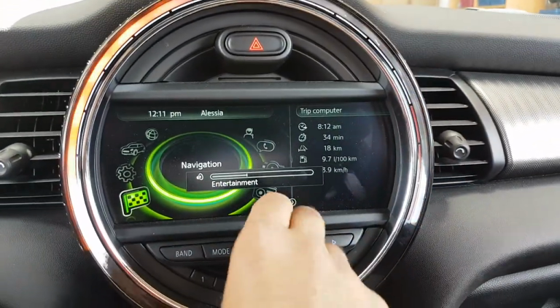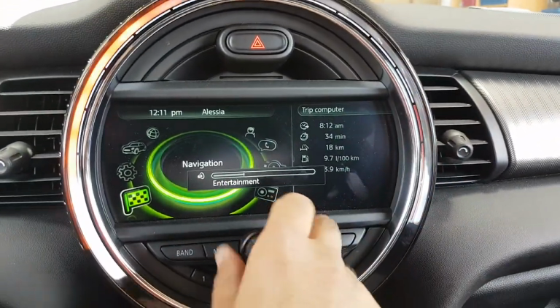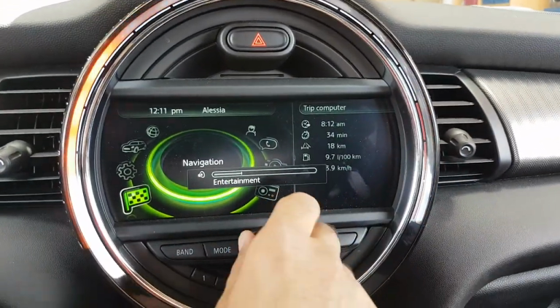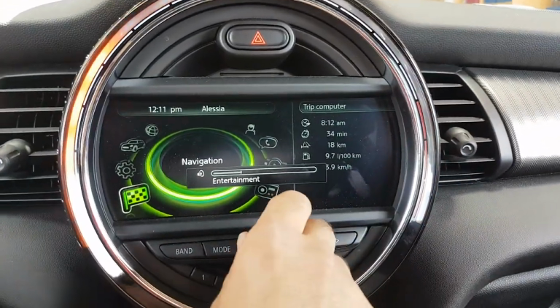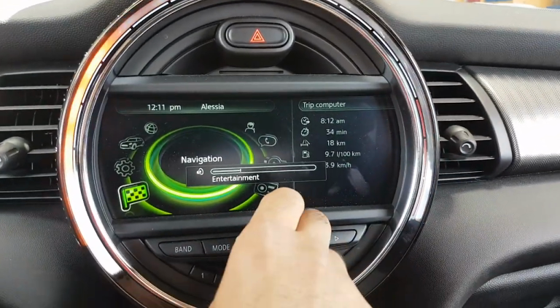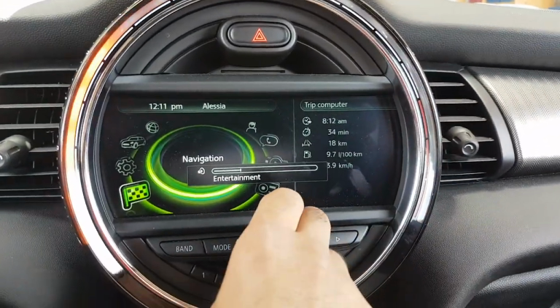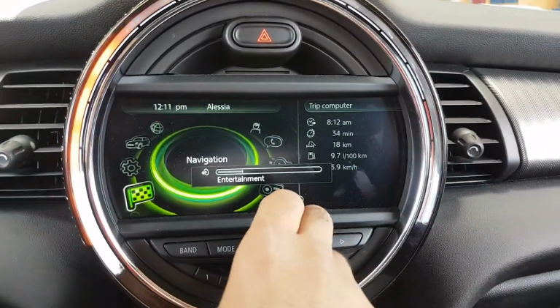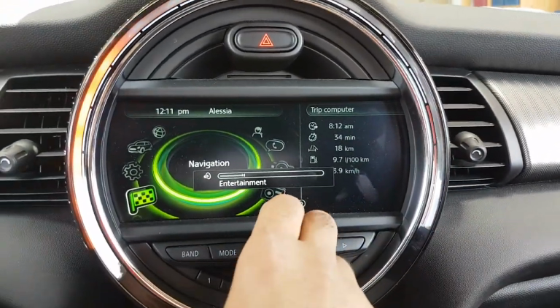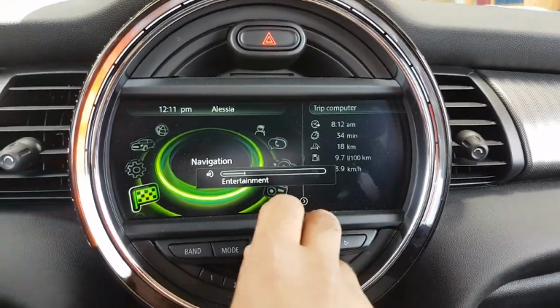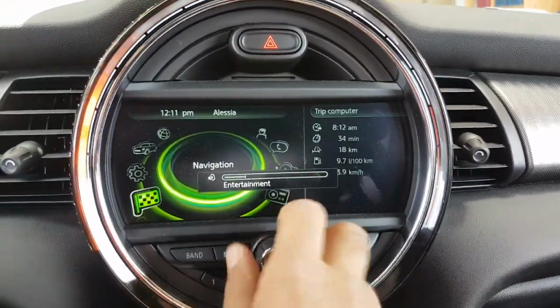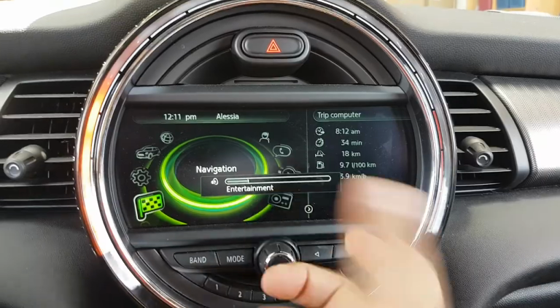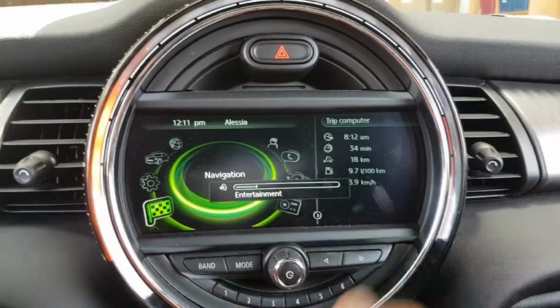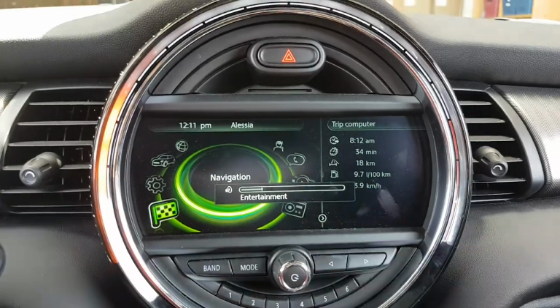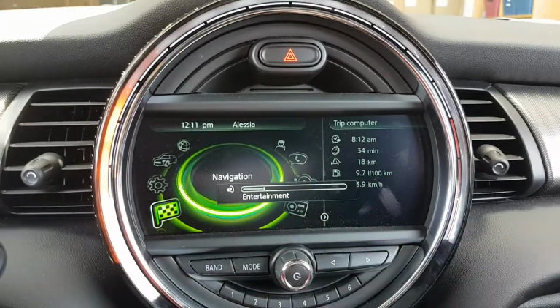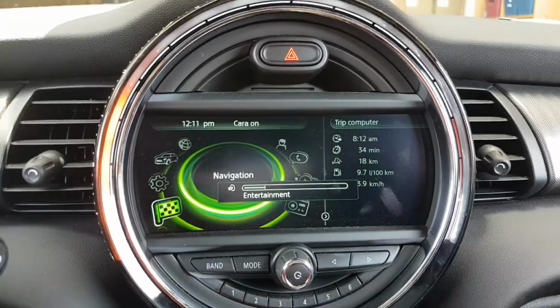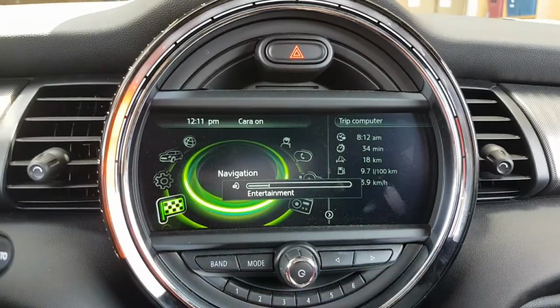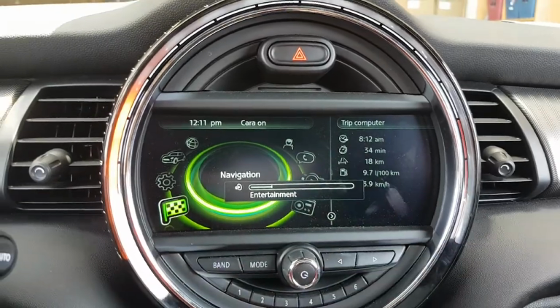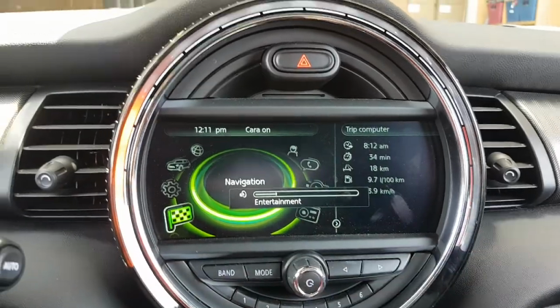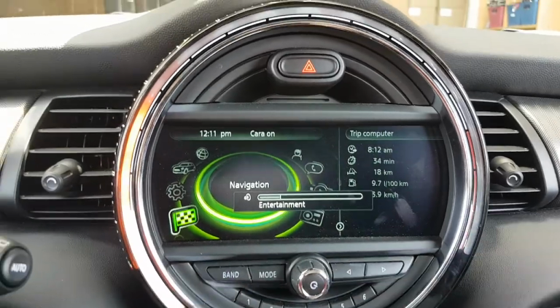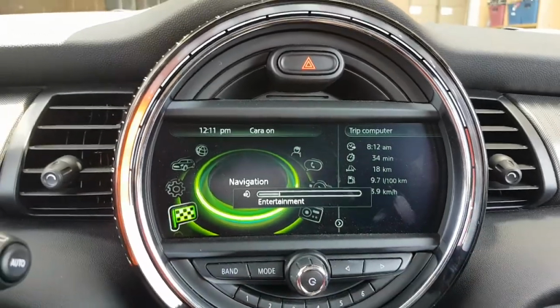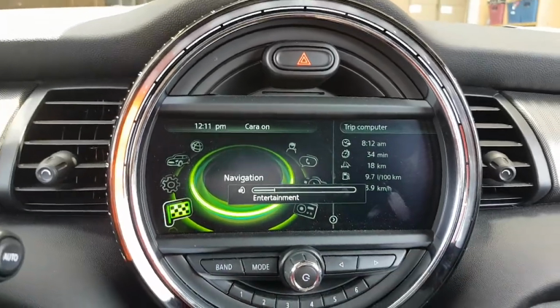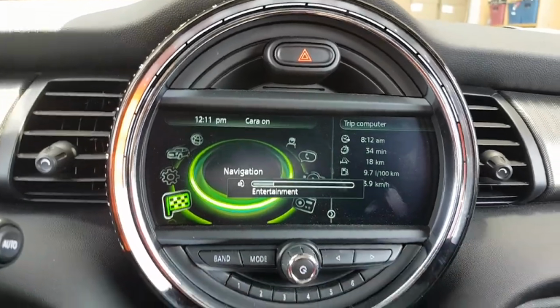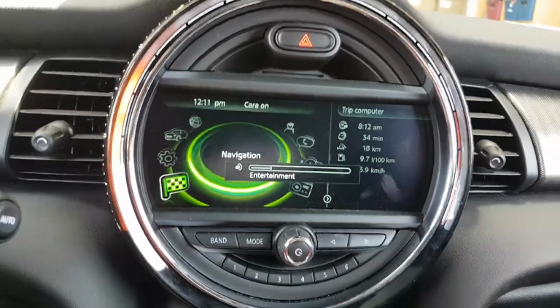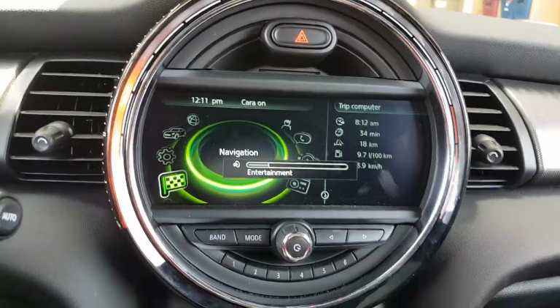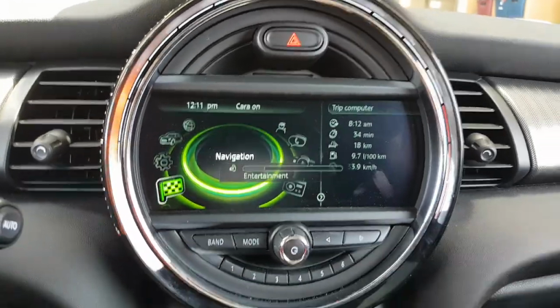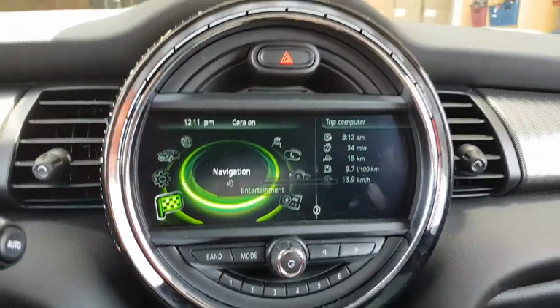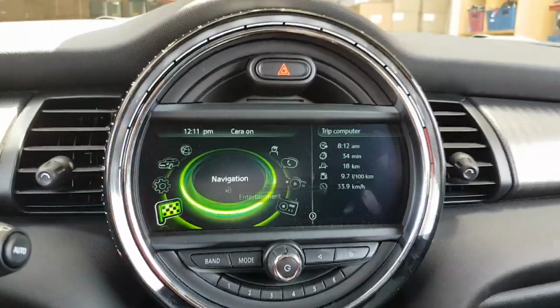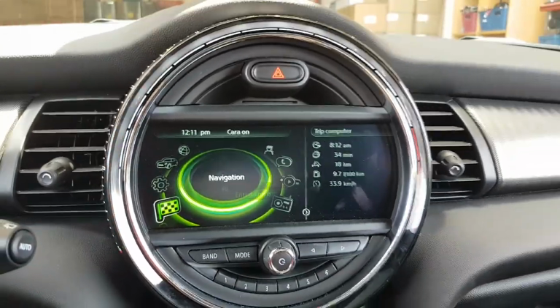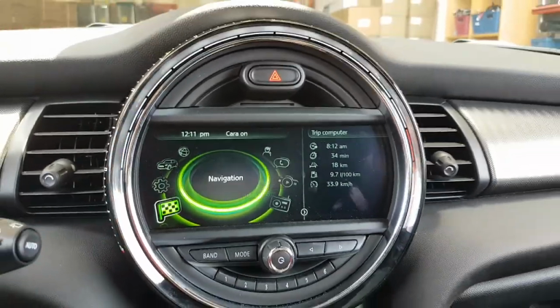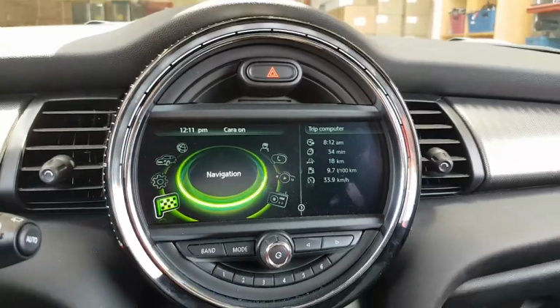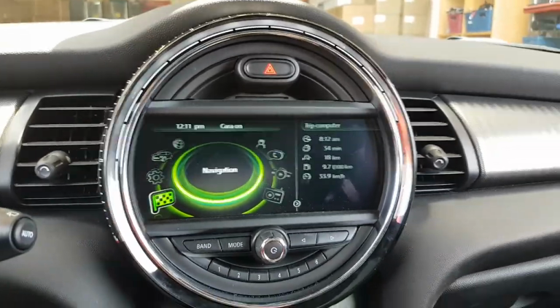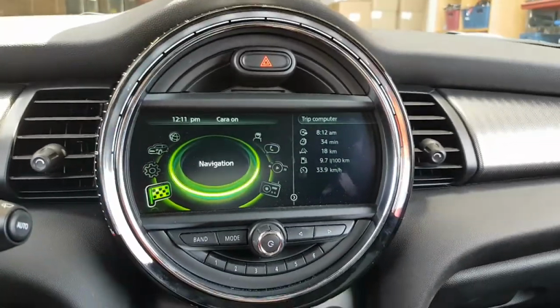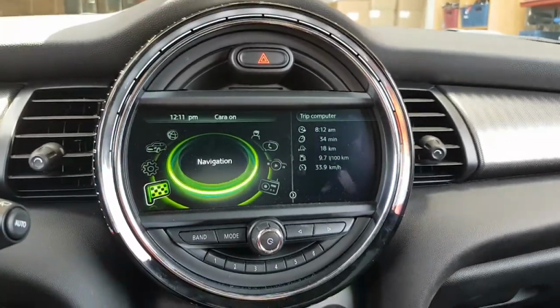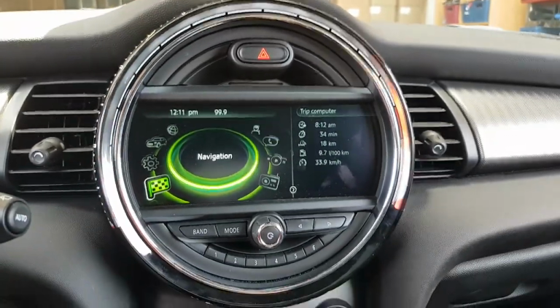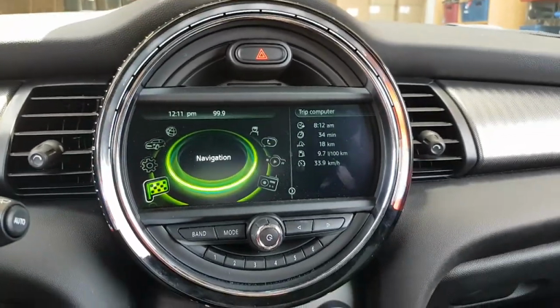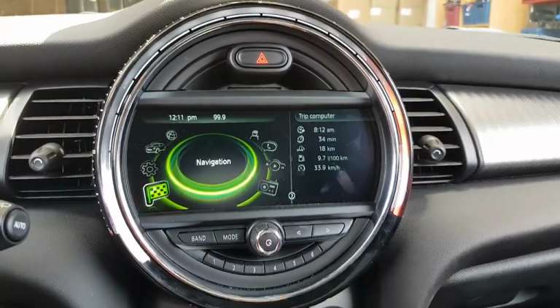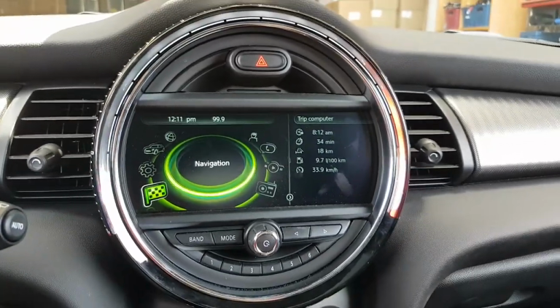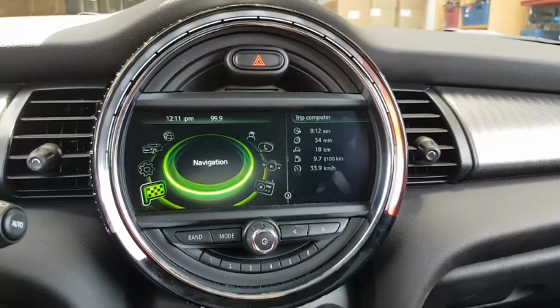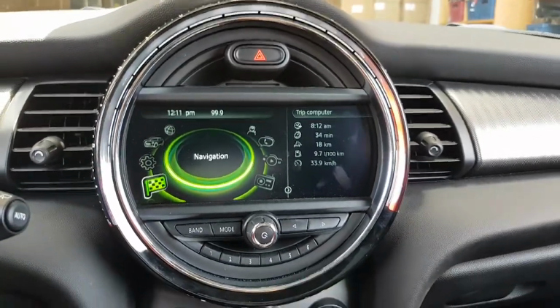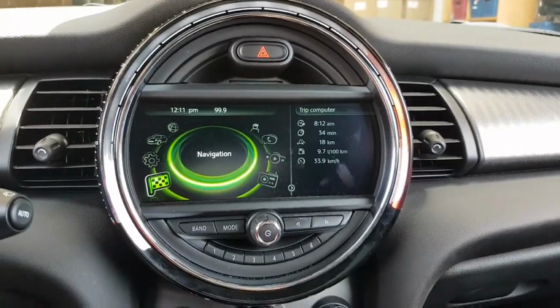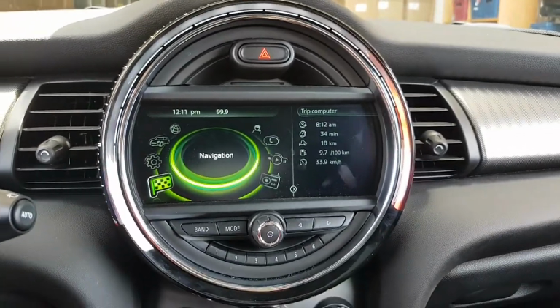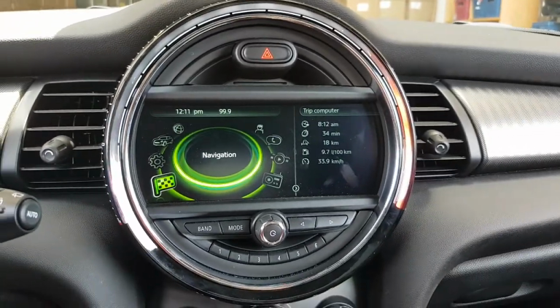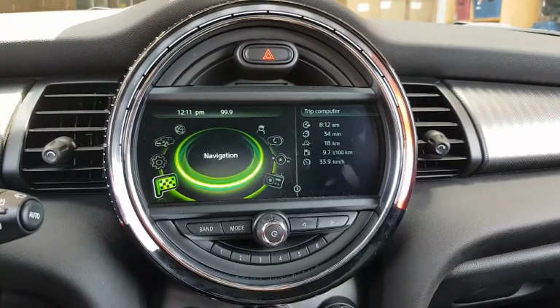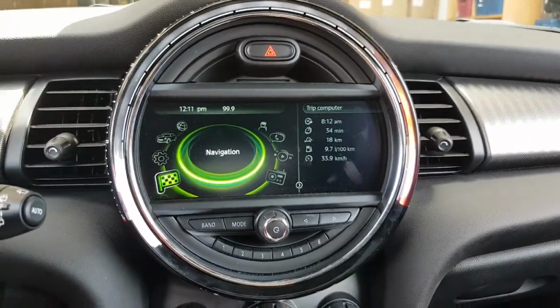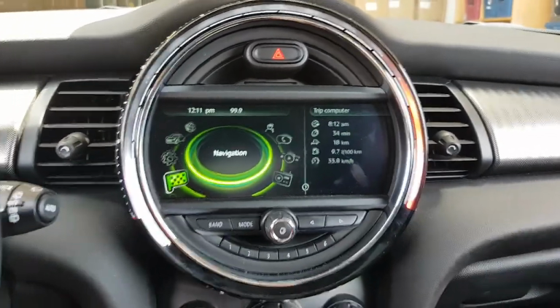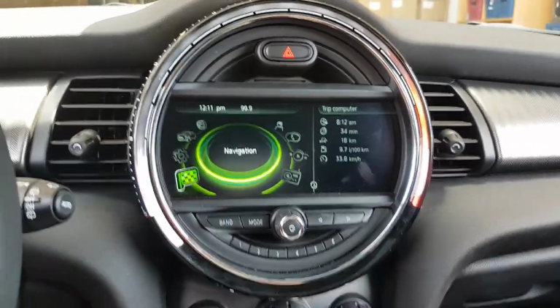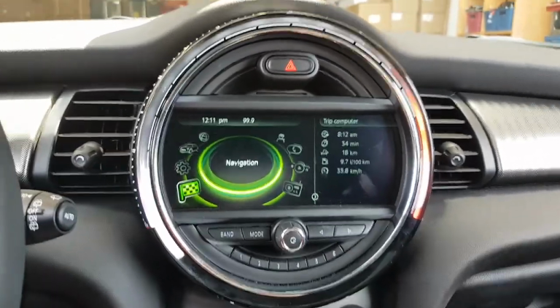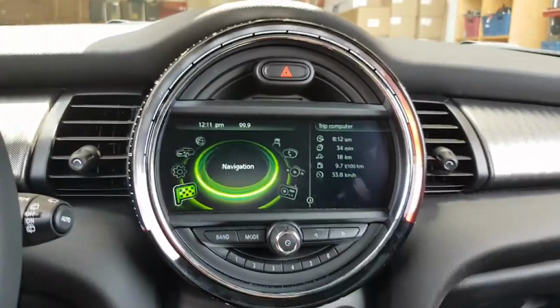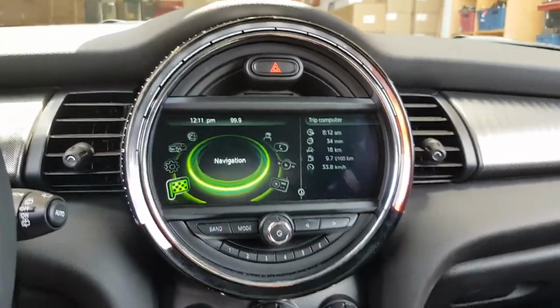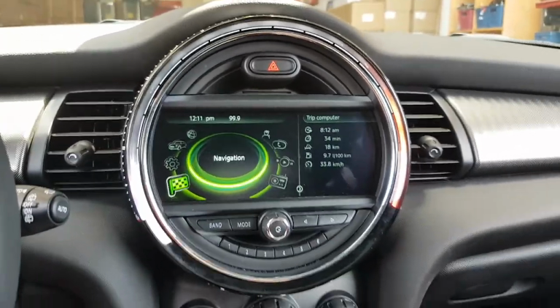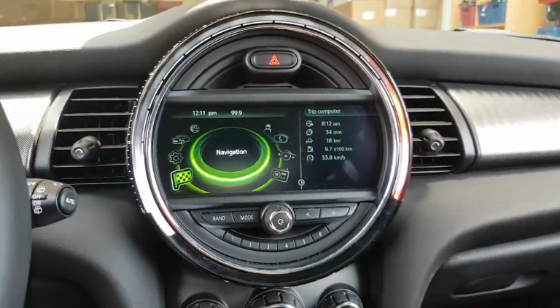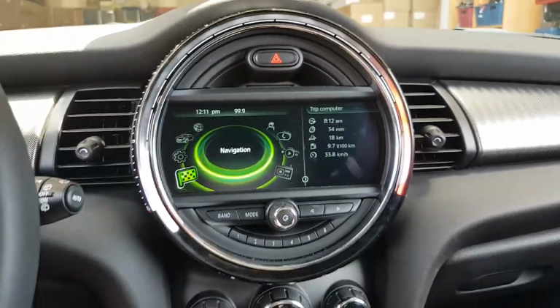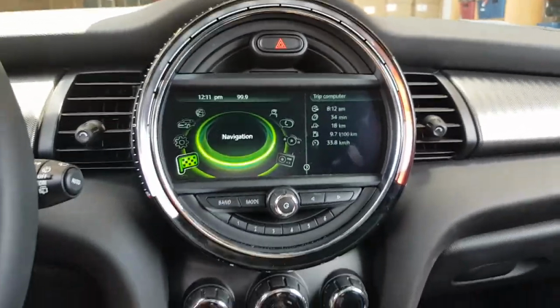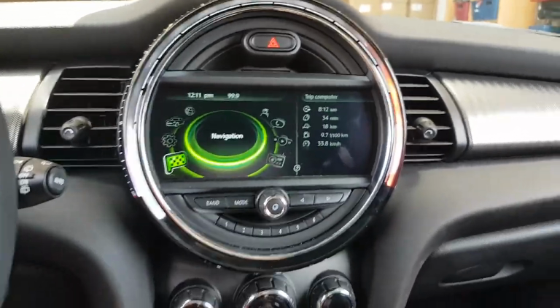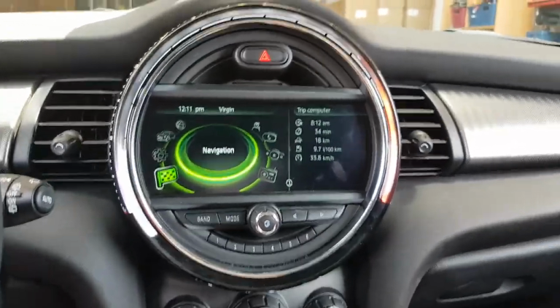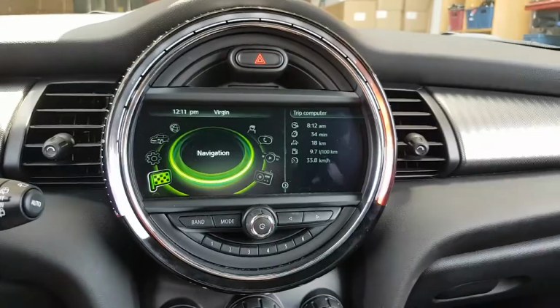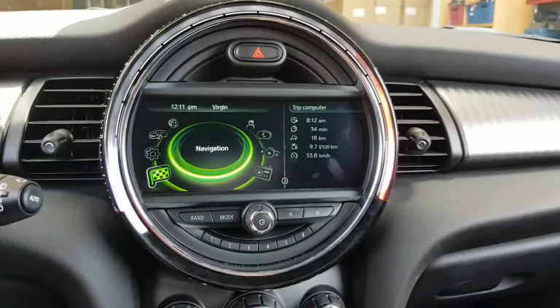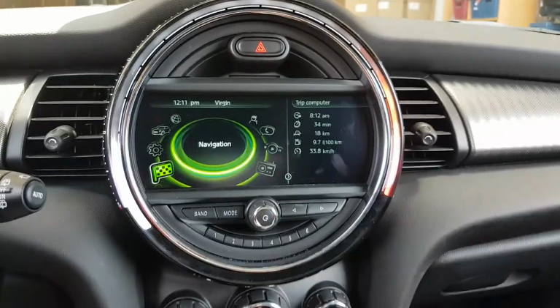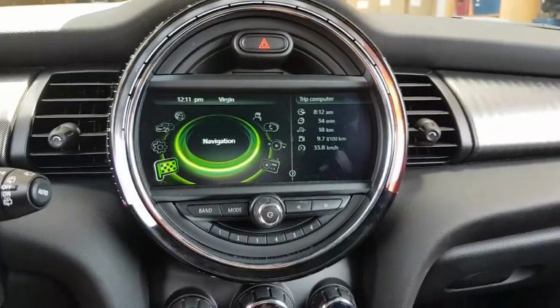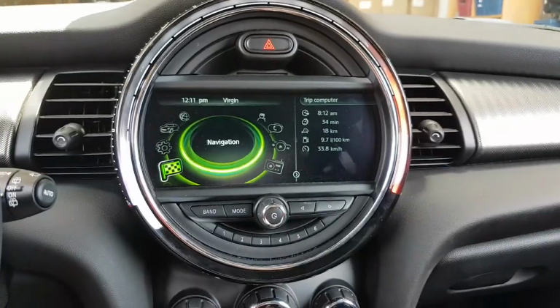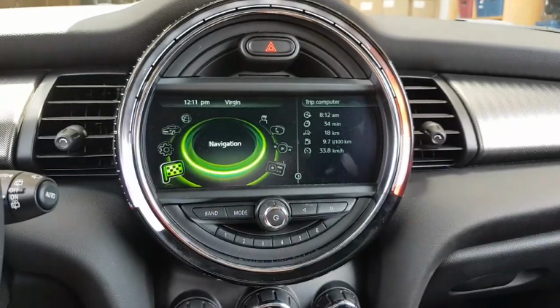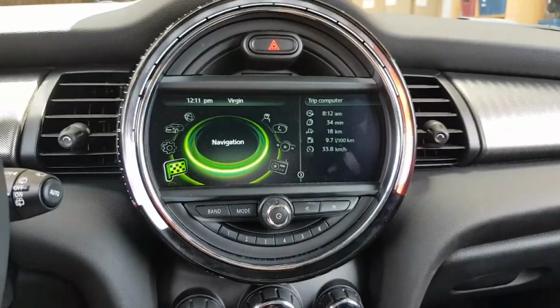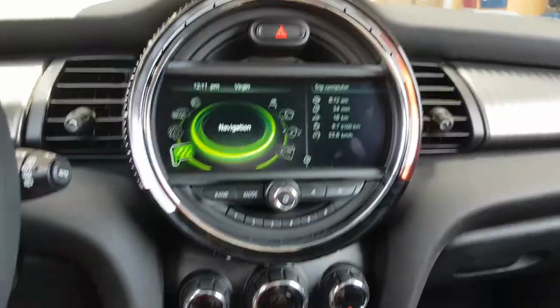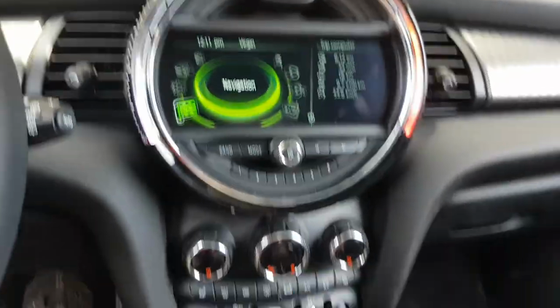The car came with the original navigation, but unfortunately it didn't come with a backup camera, but we added the backup camera.